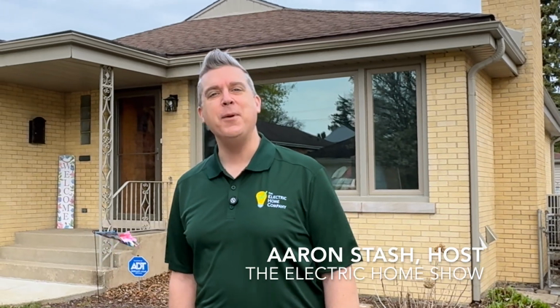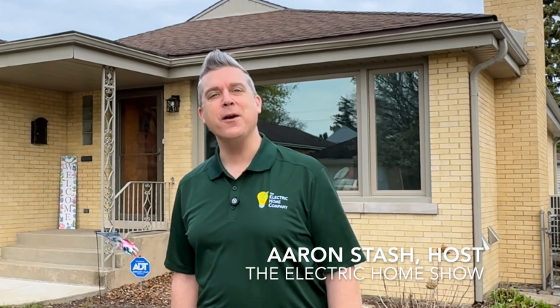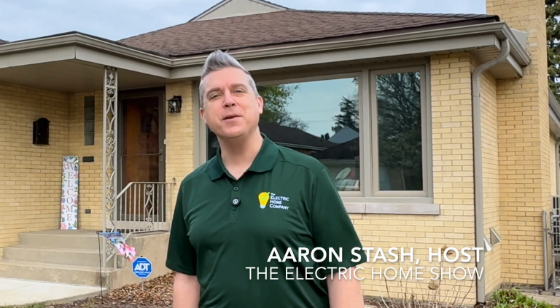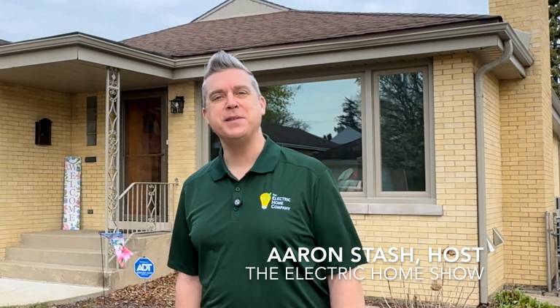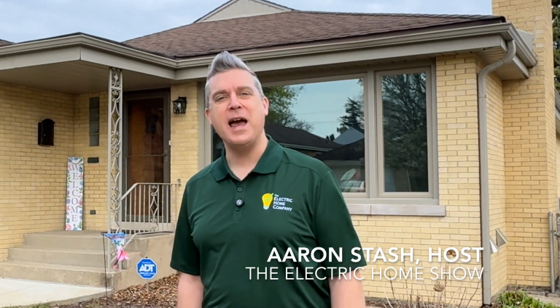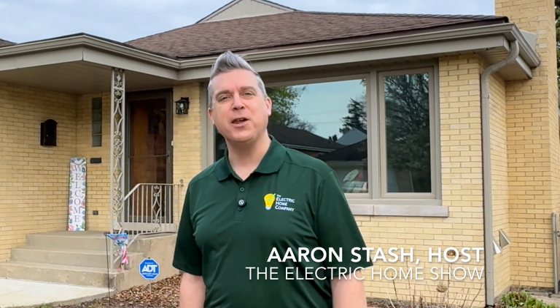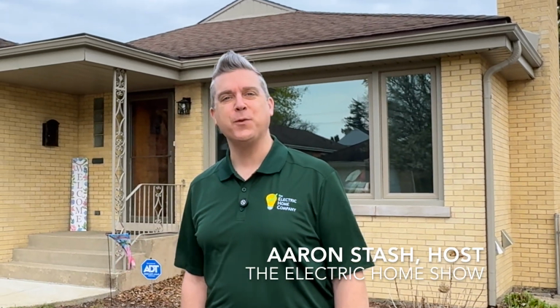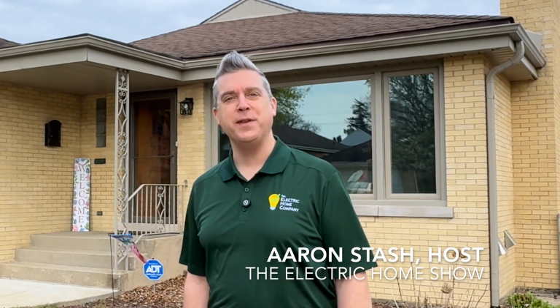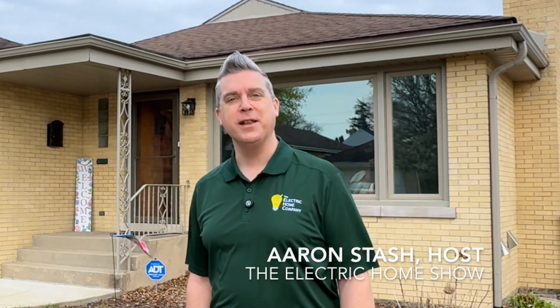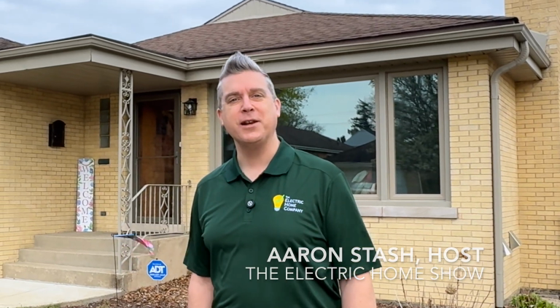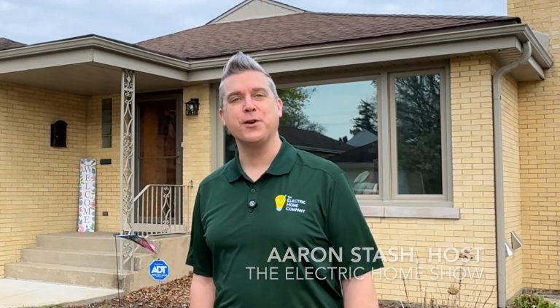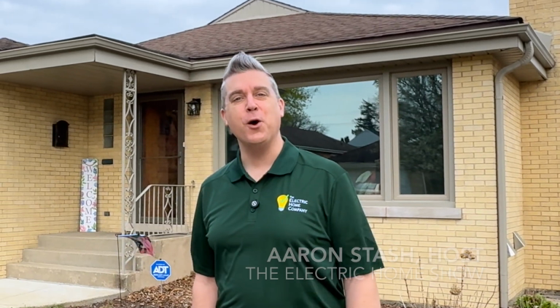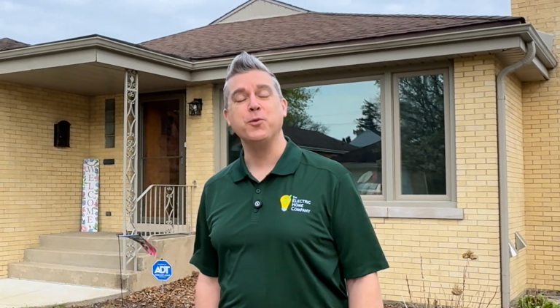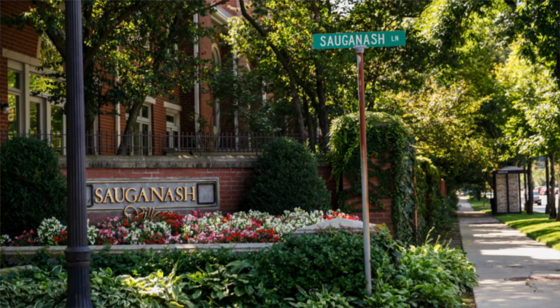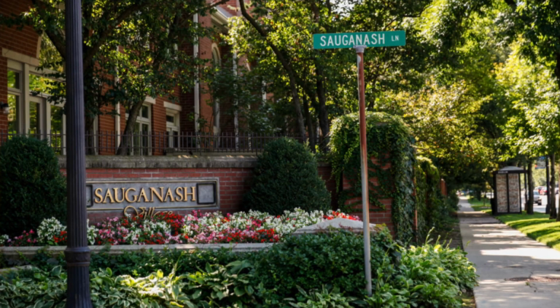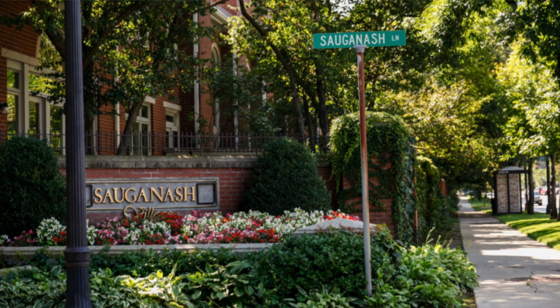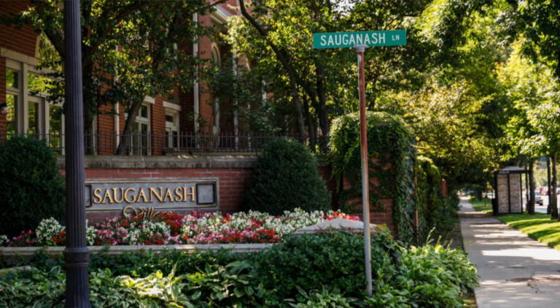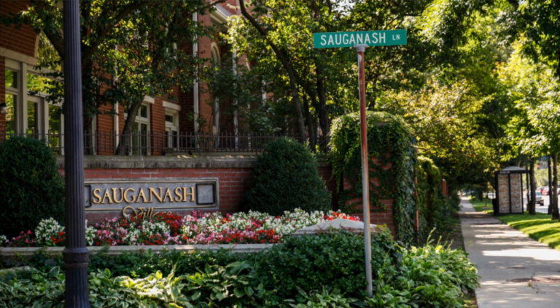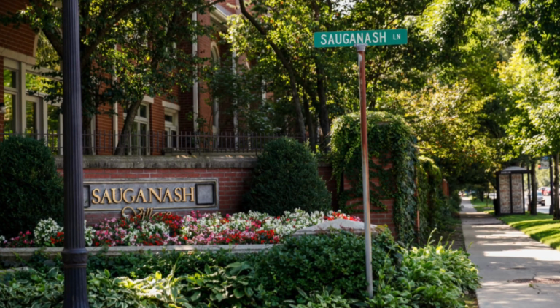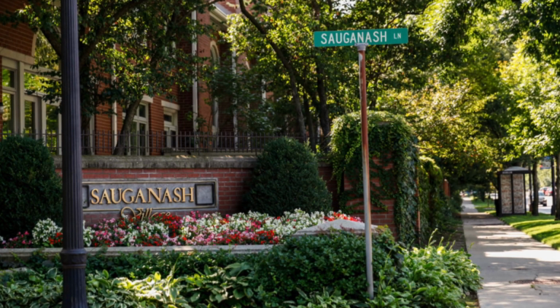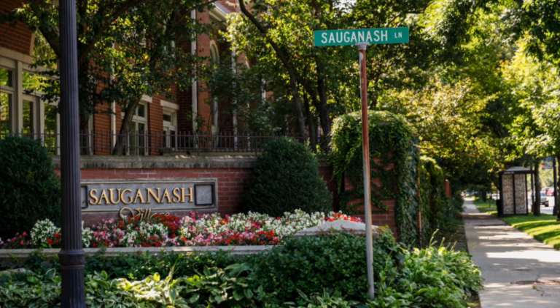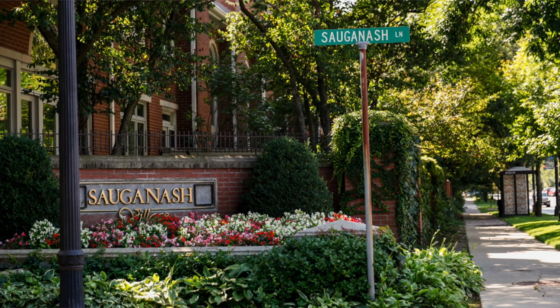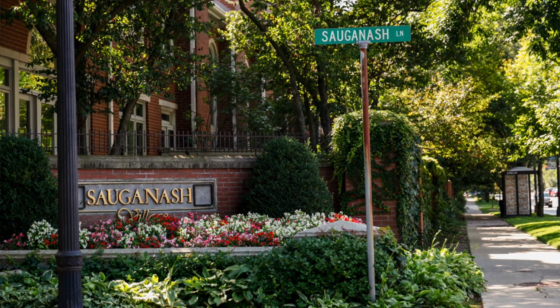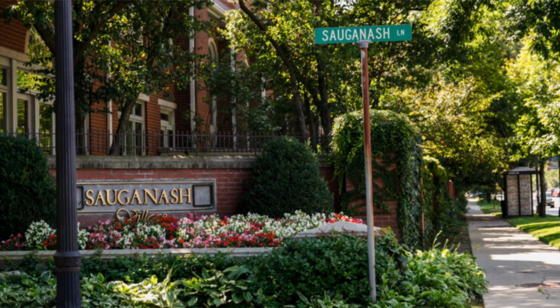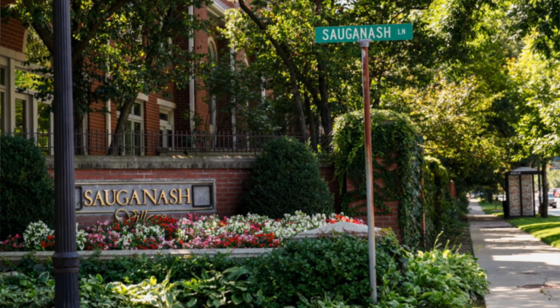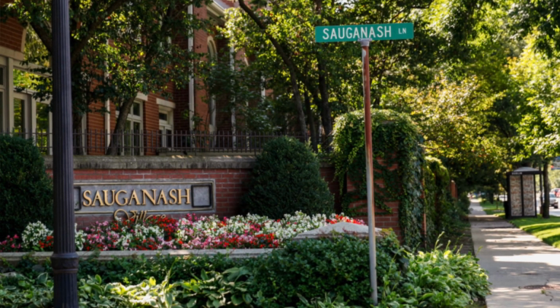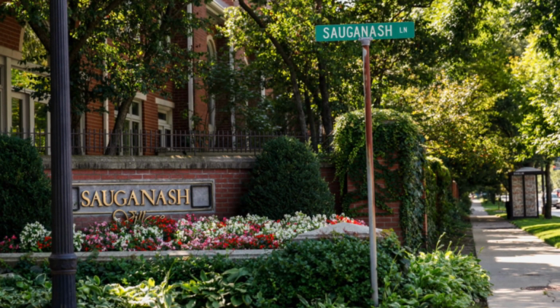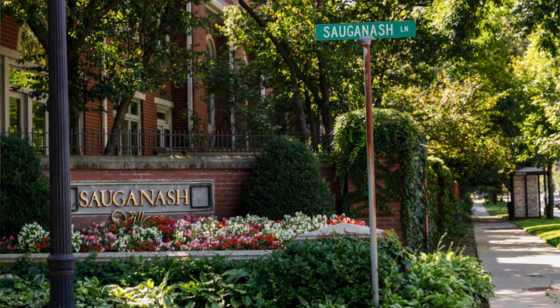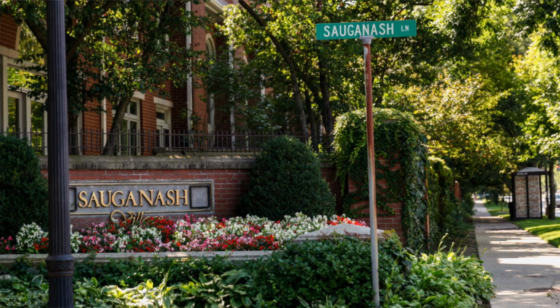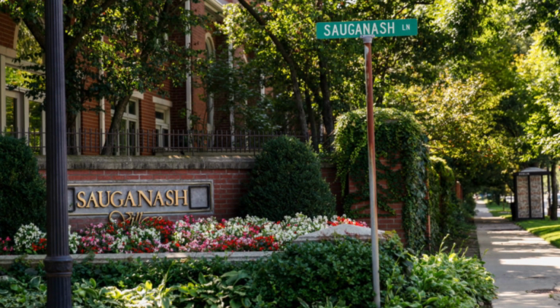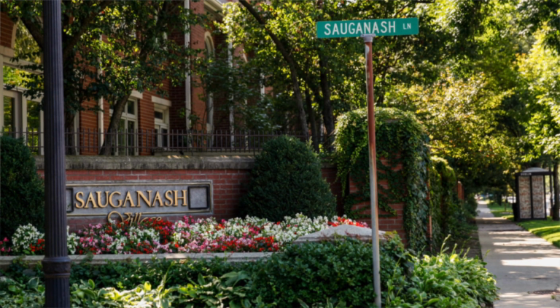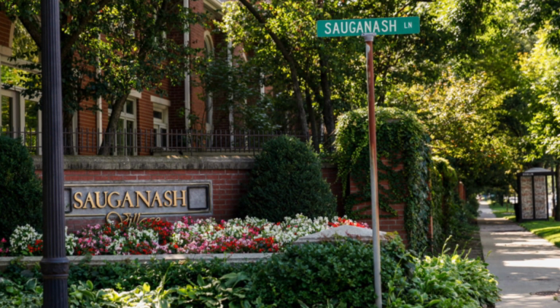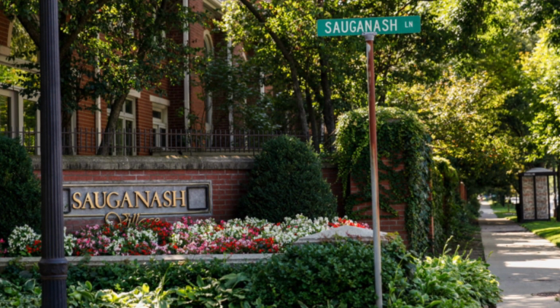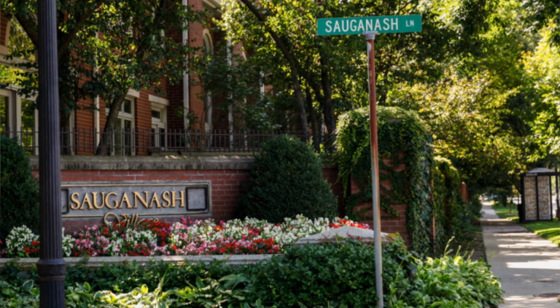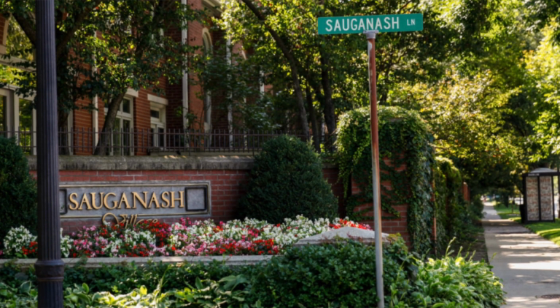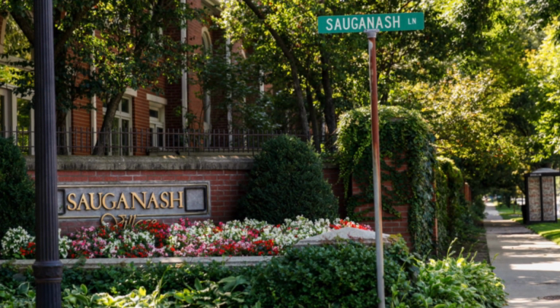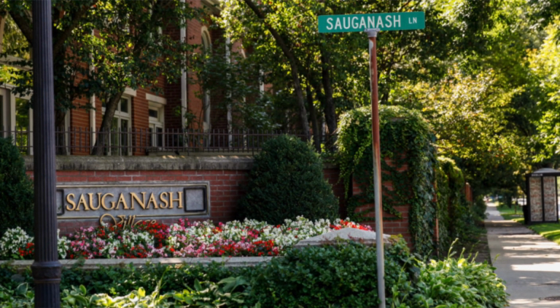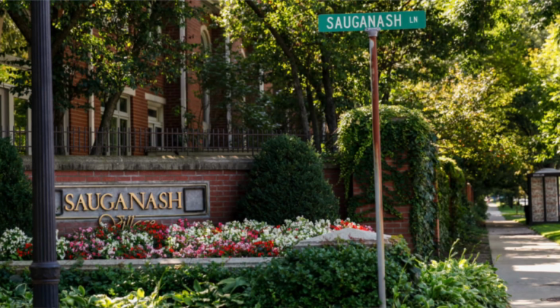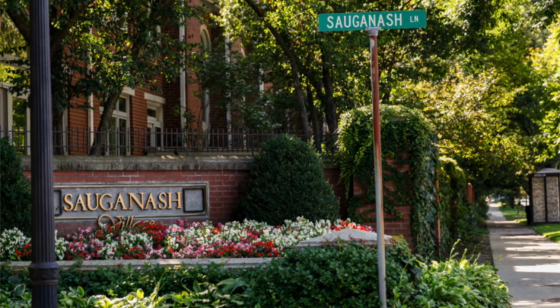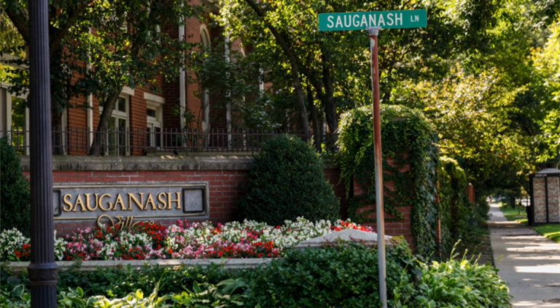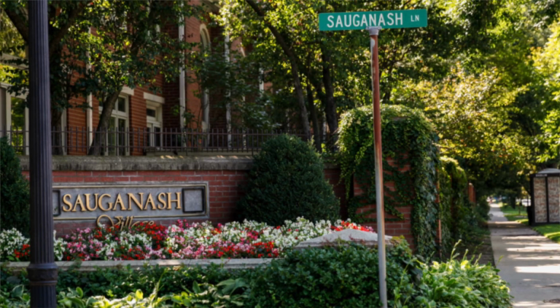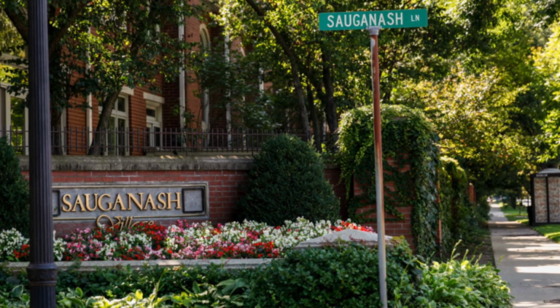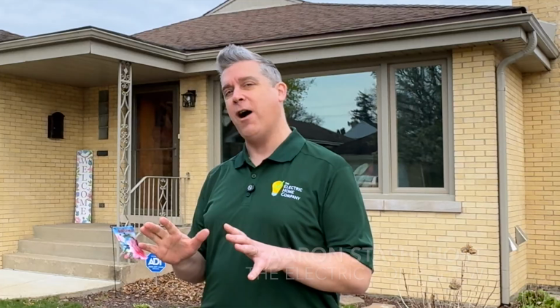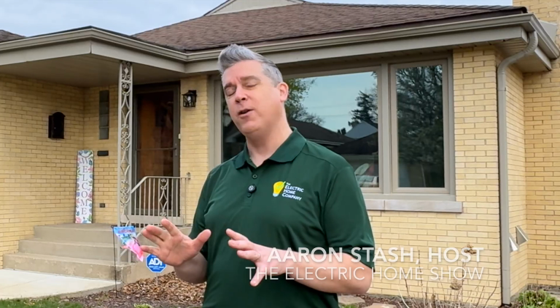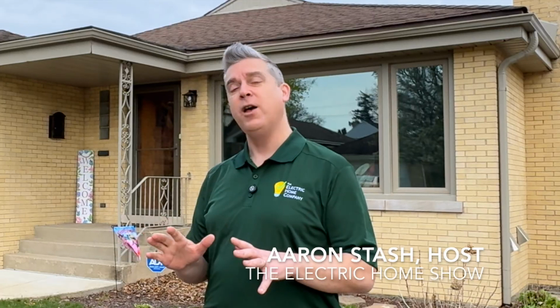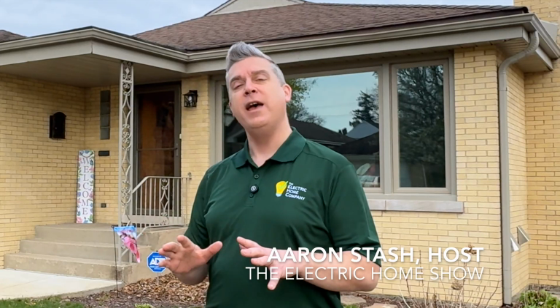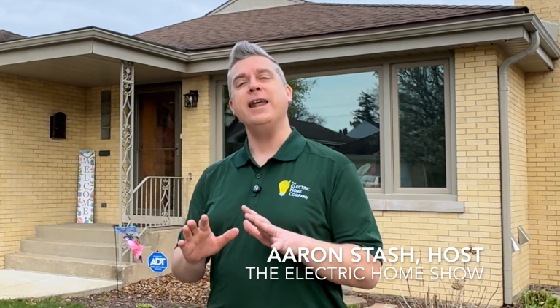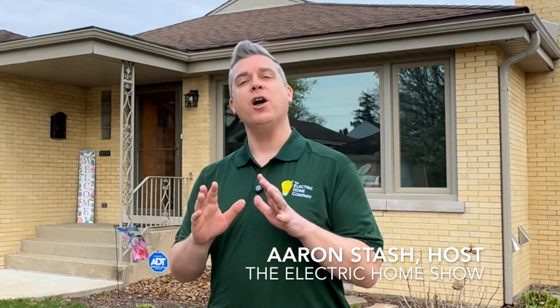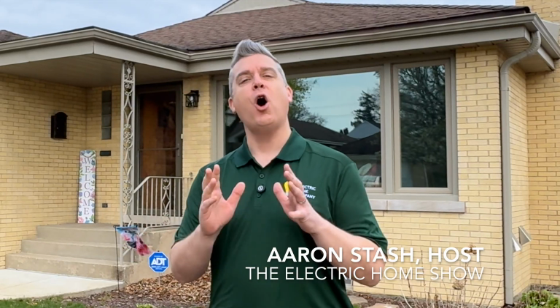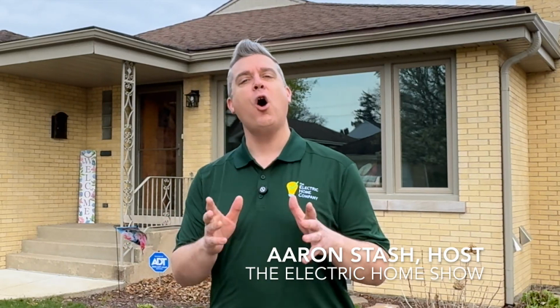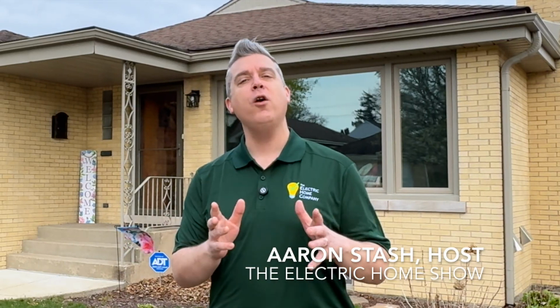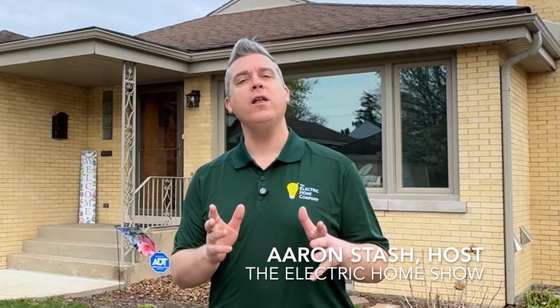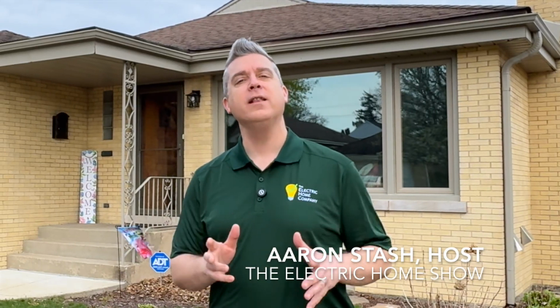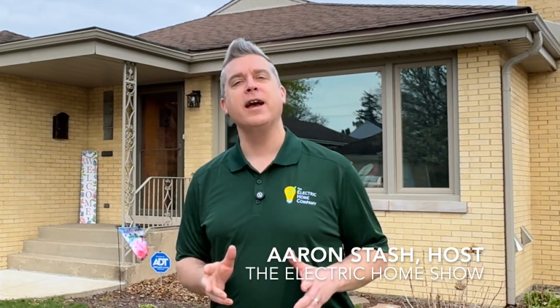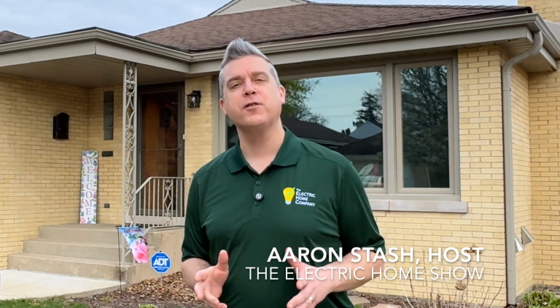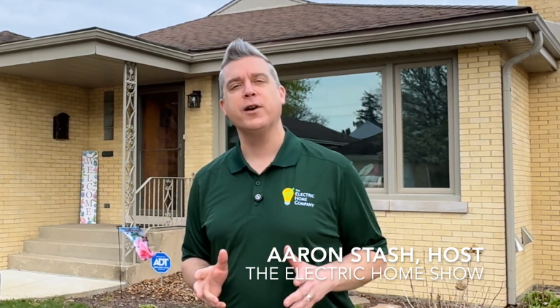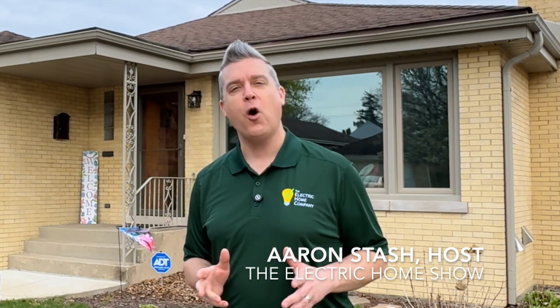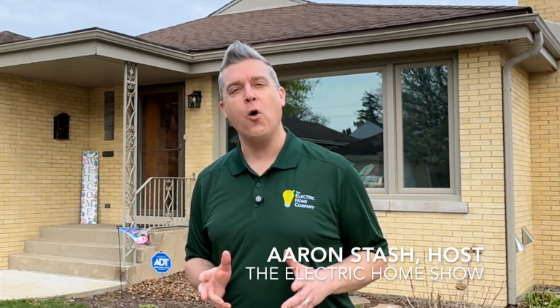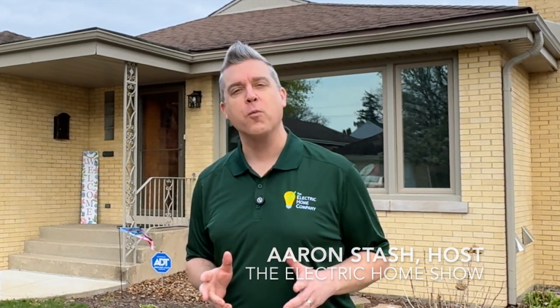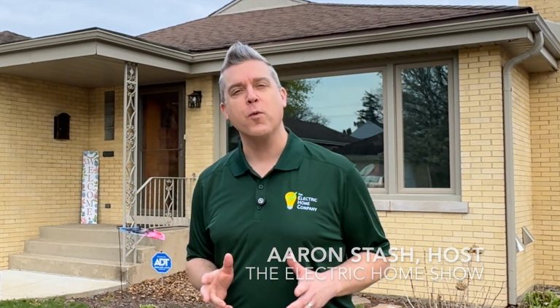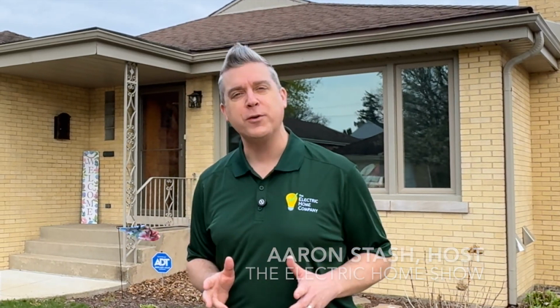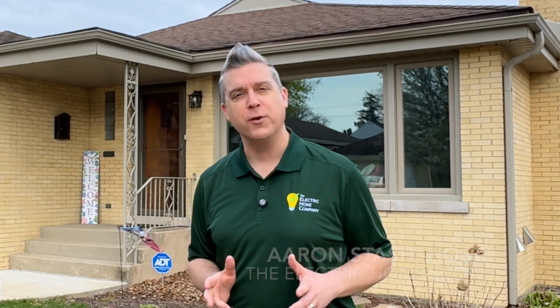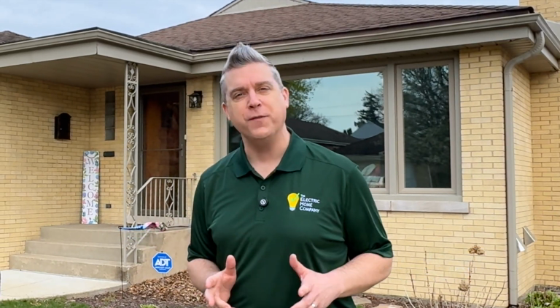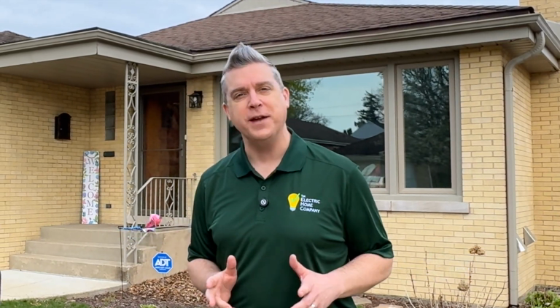I'm Aaron Stache with The Electric Home Show. We're here in the Sauganash neighborhood of Chicago. We're going to check out an all-electric home retrofit.